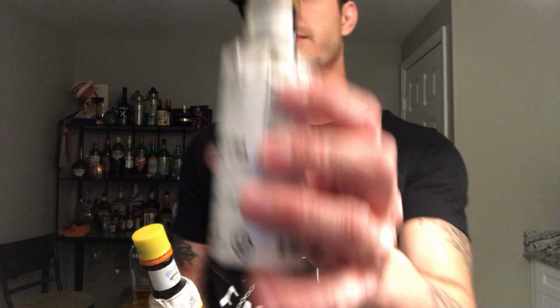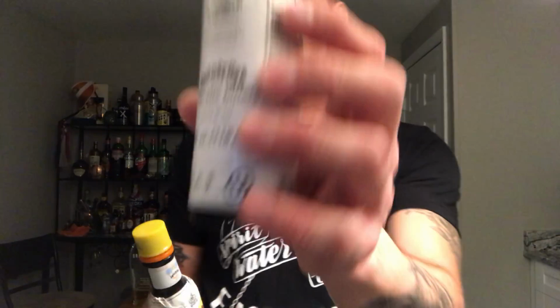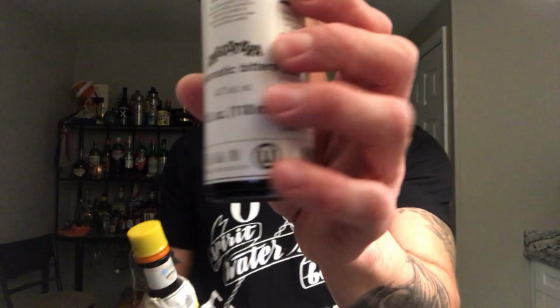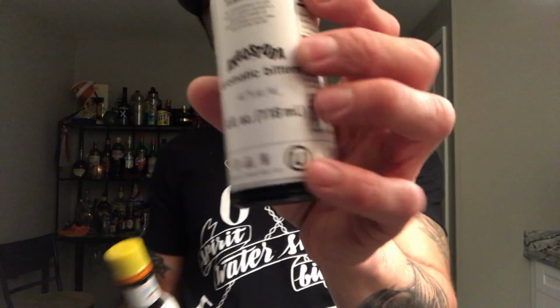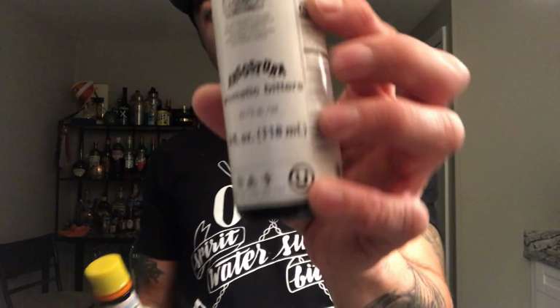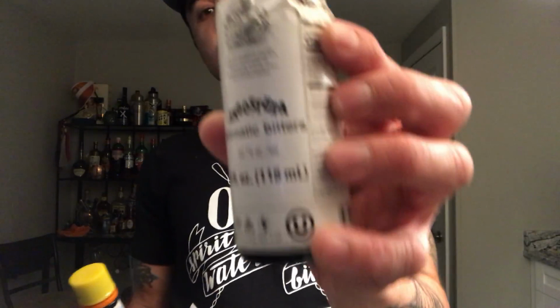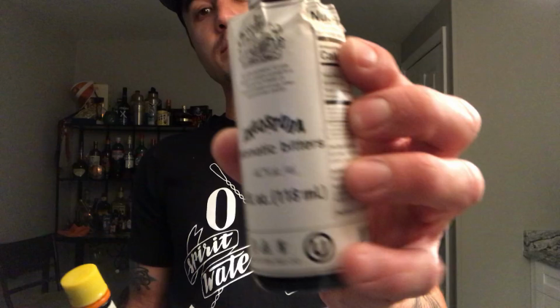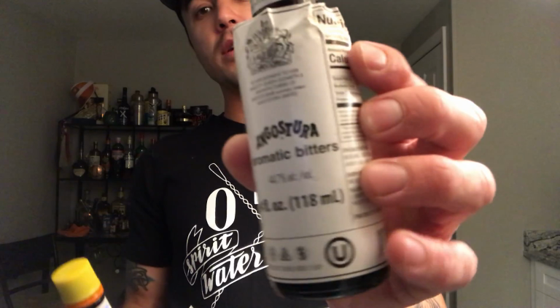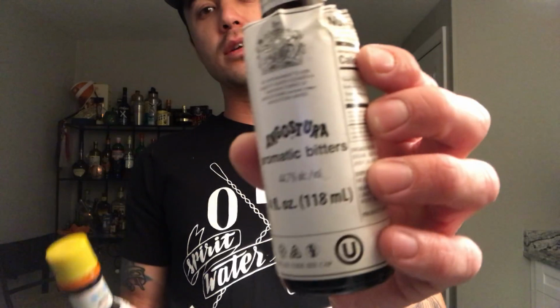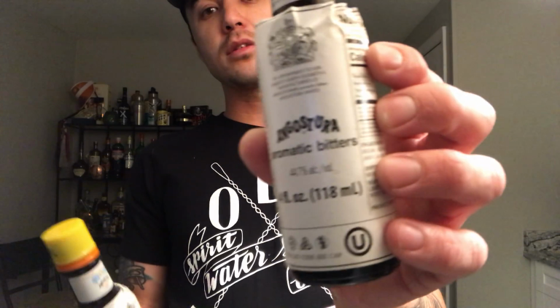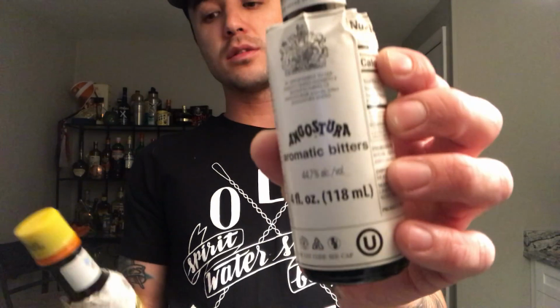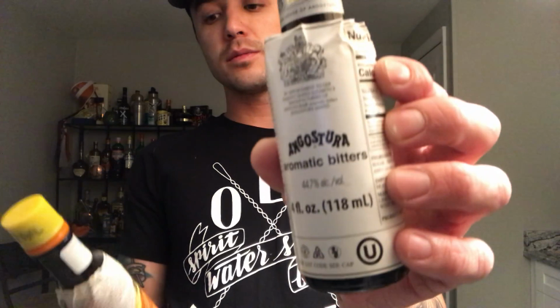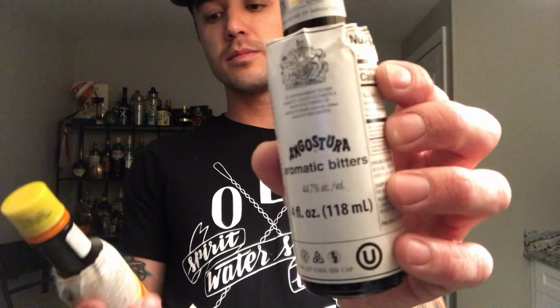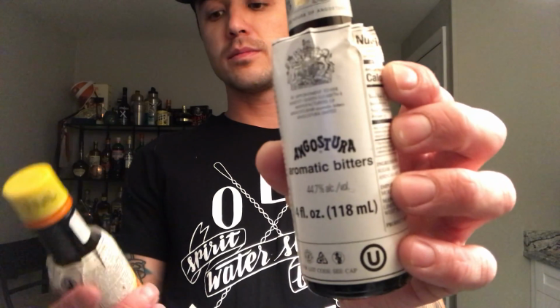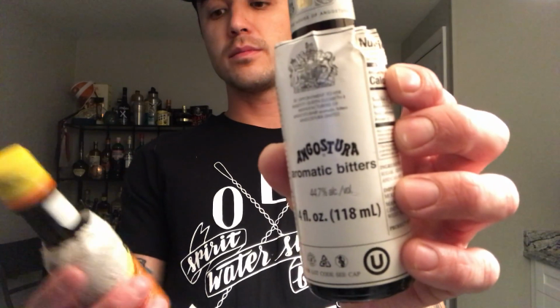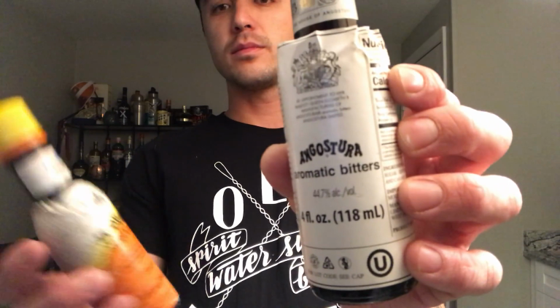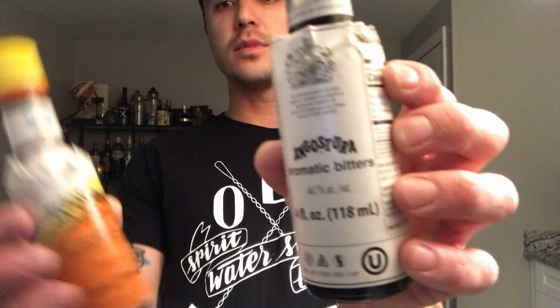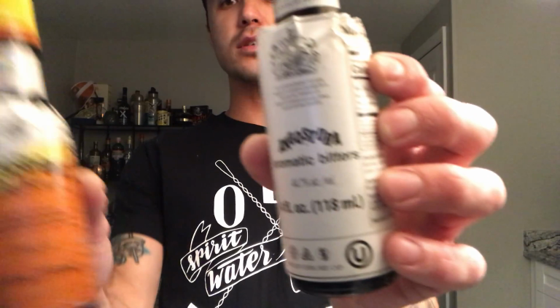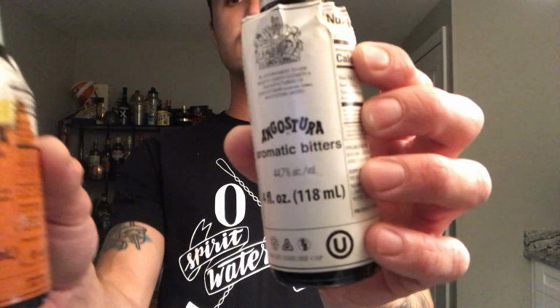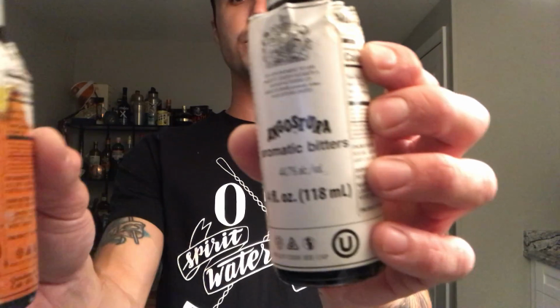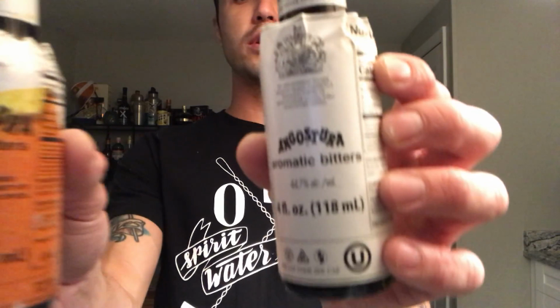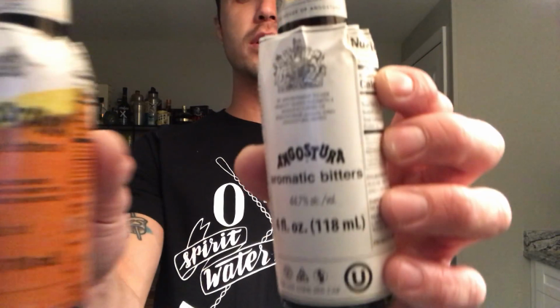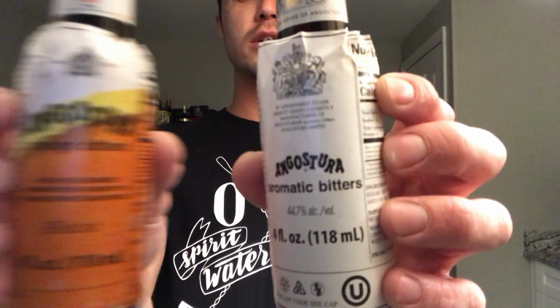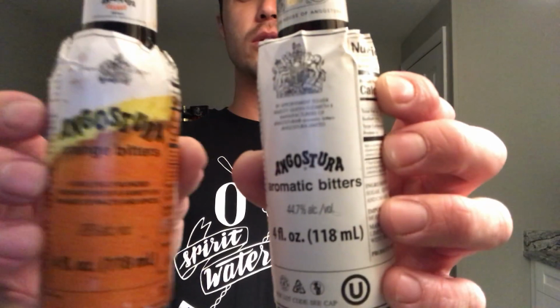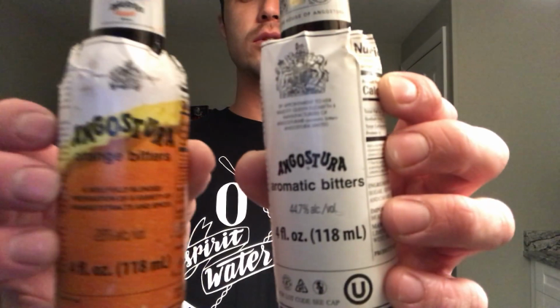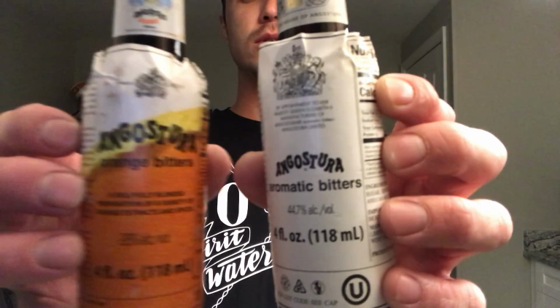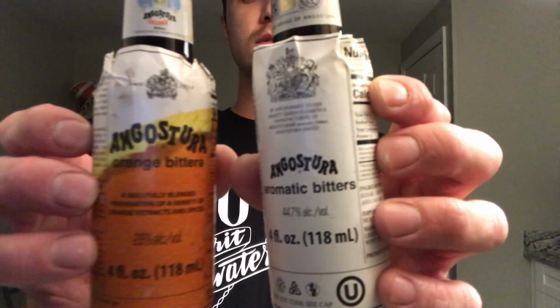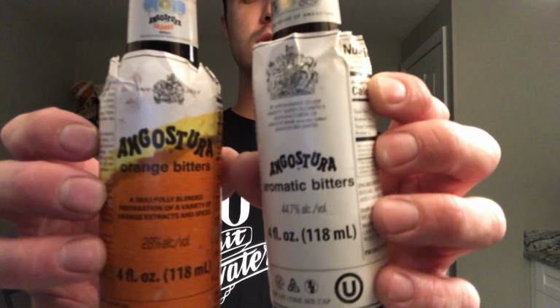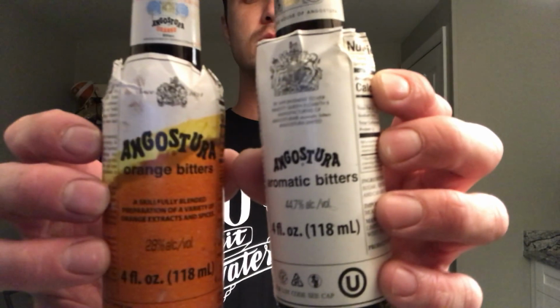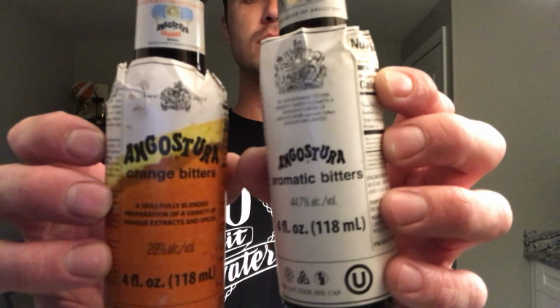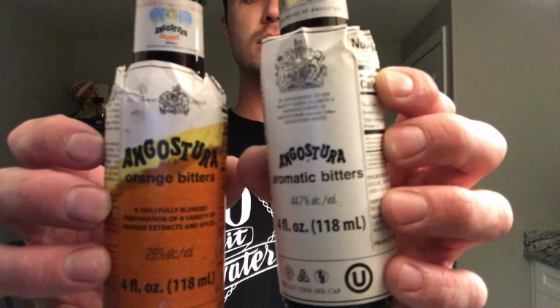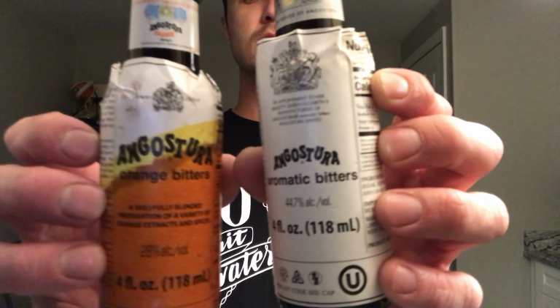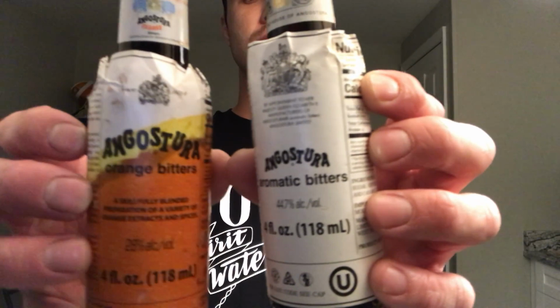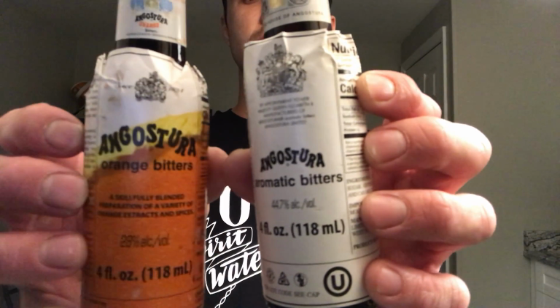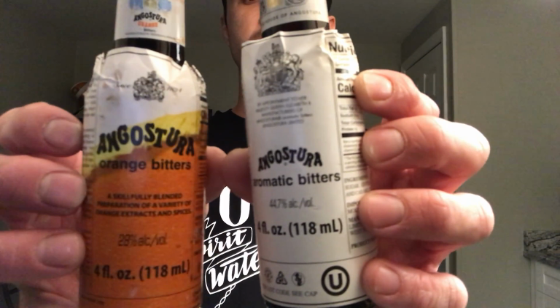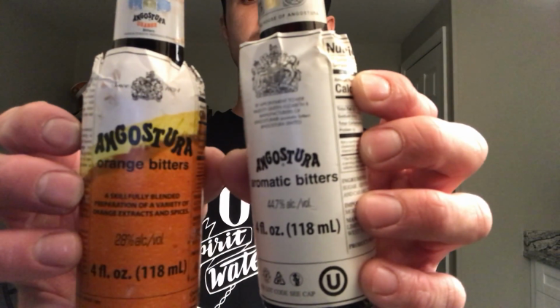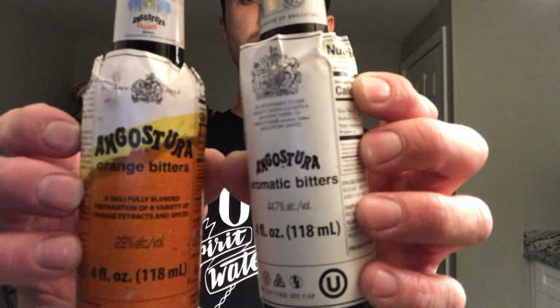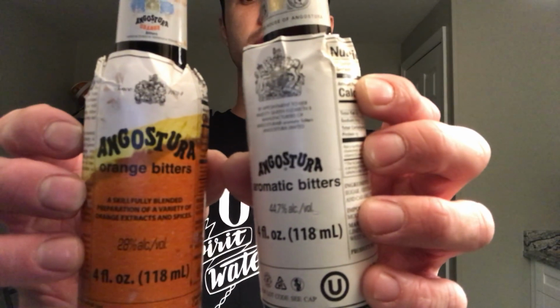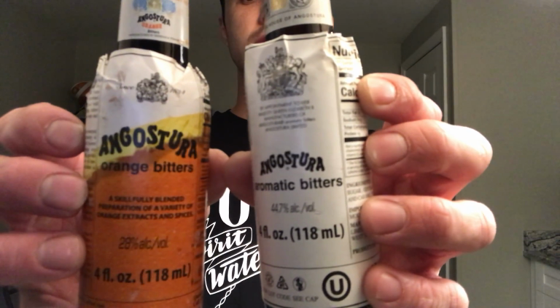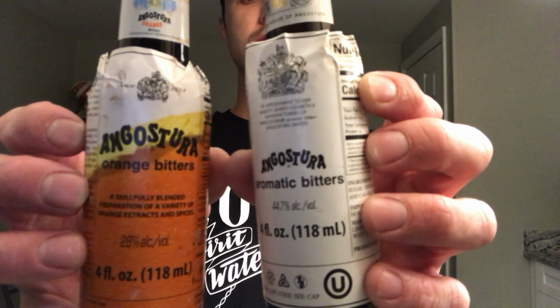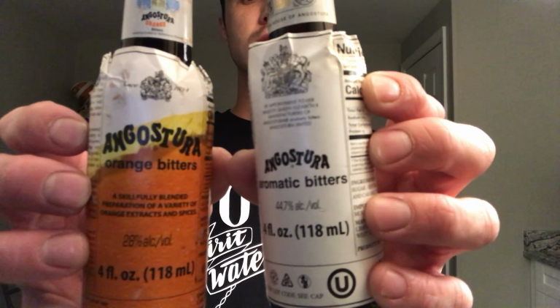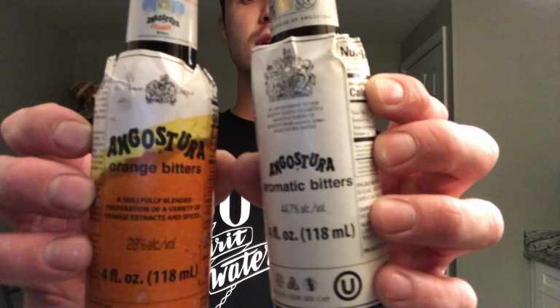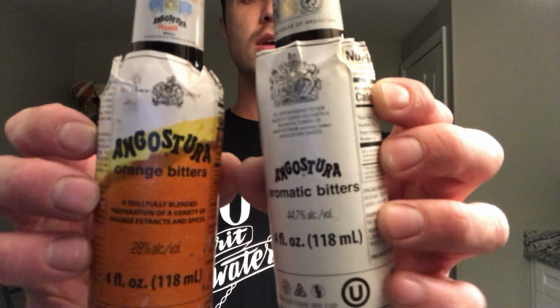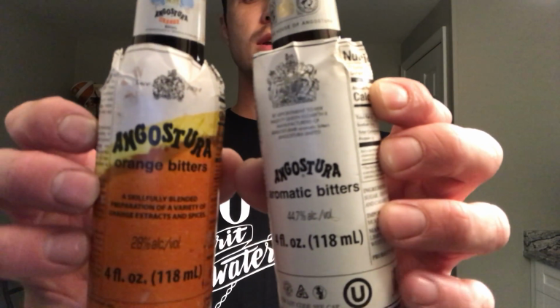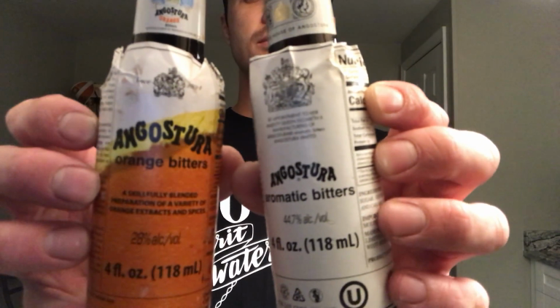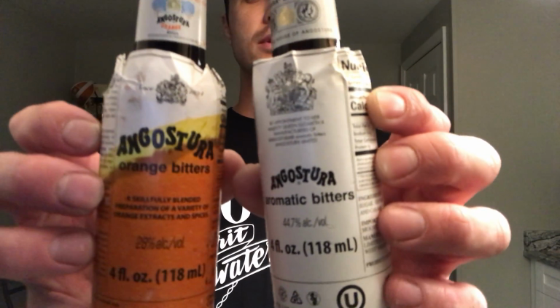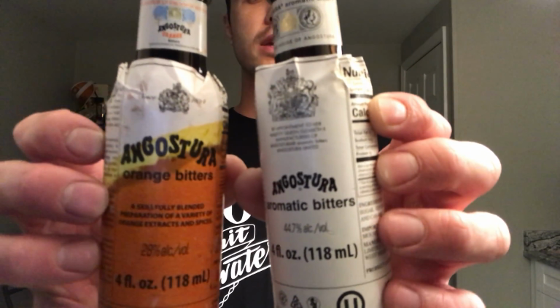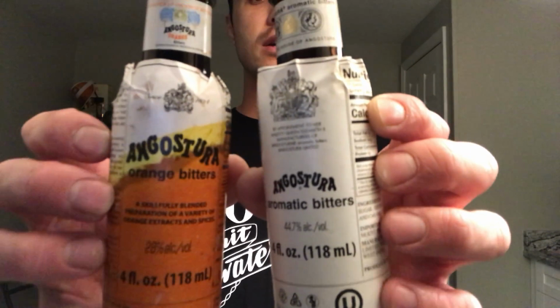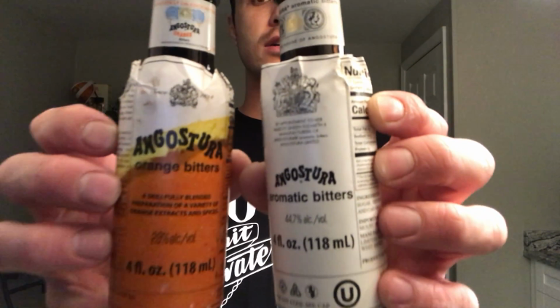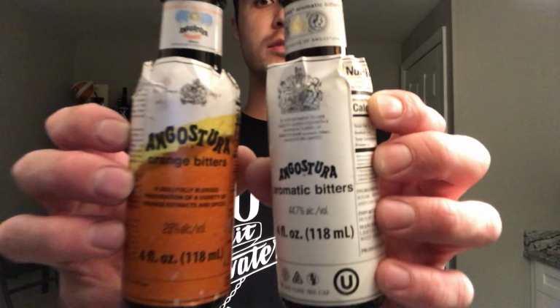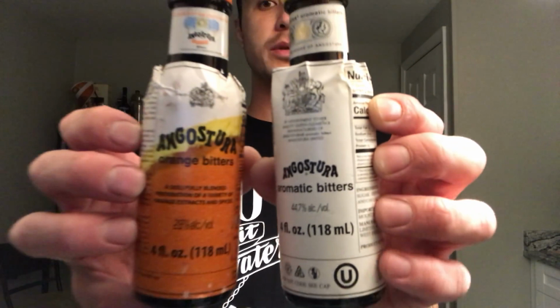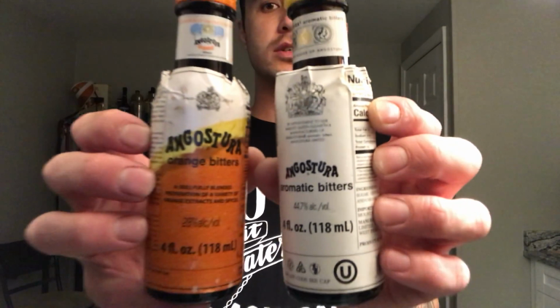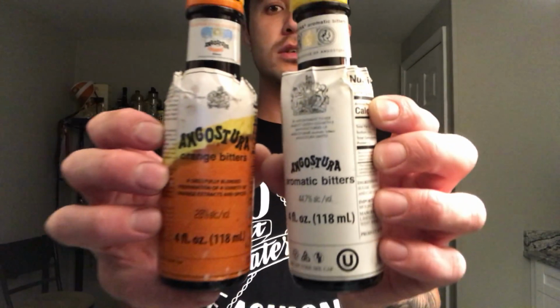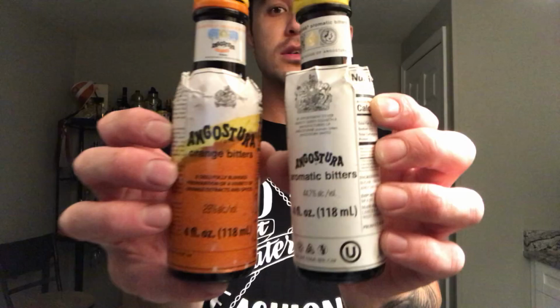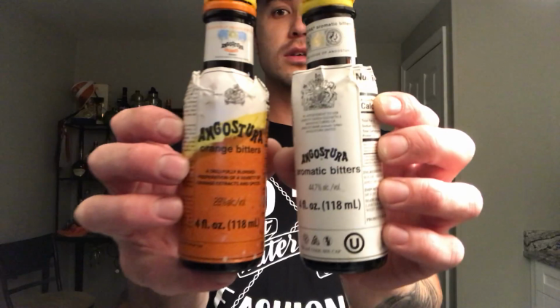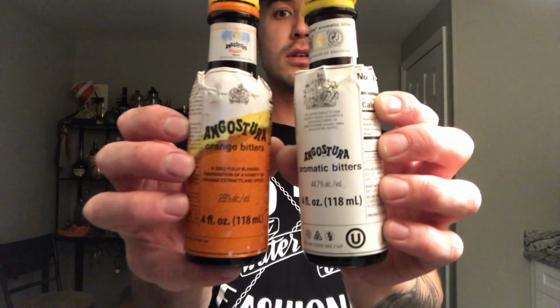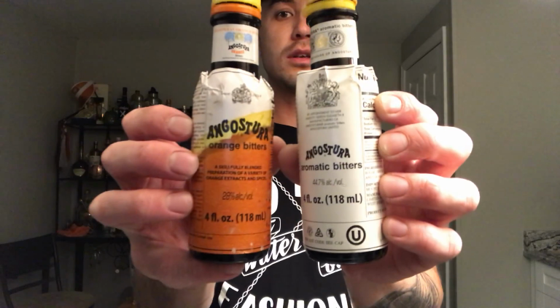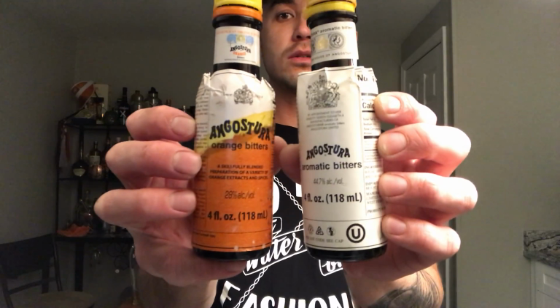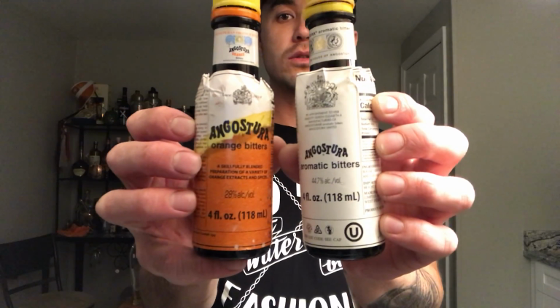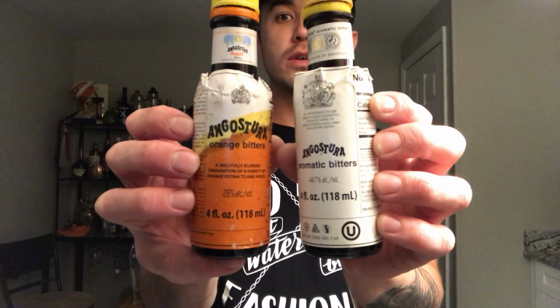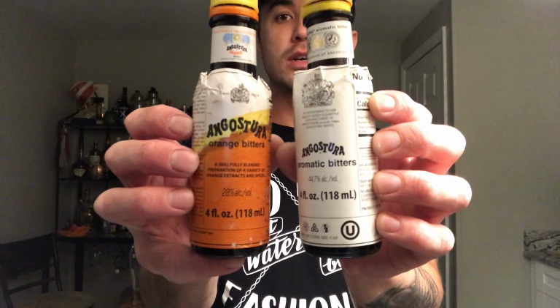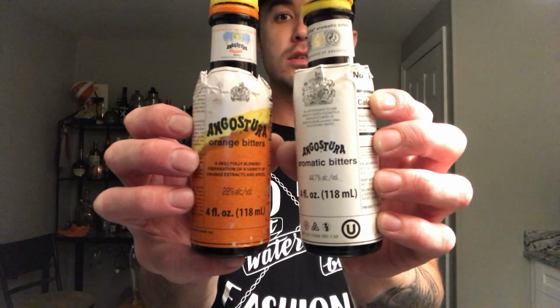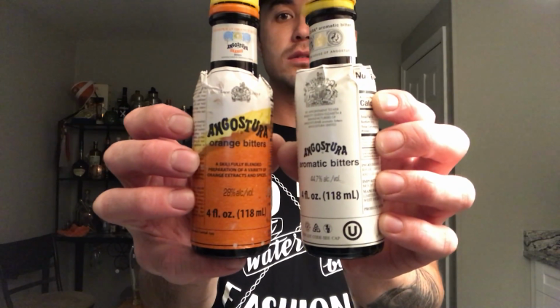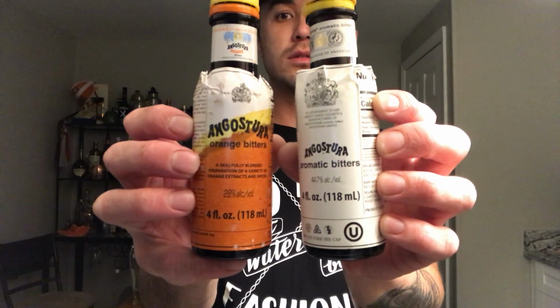You need some bitters. These are some pretty good go-to's — they go in a lot of drinks, but they are especially good in old fashioneds.